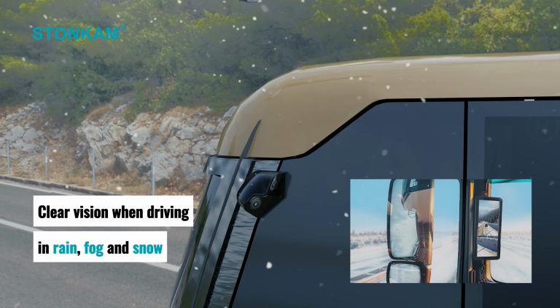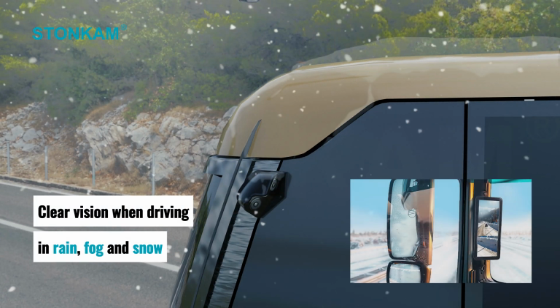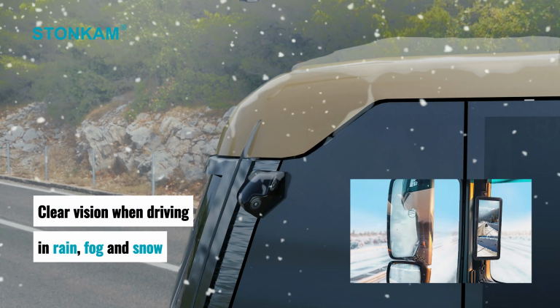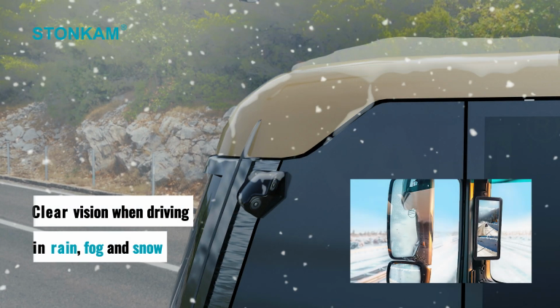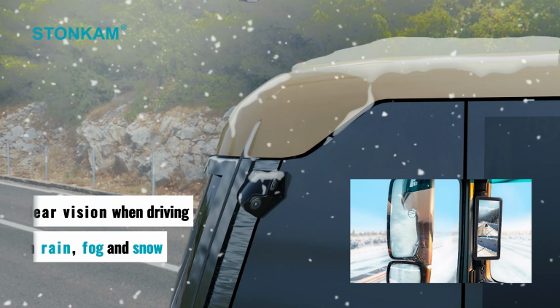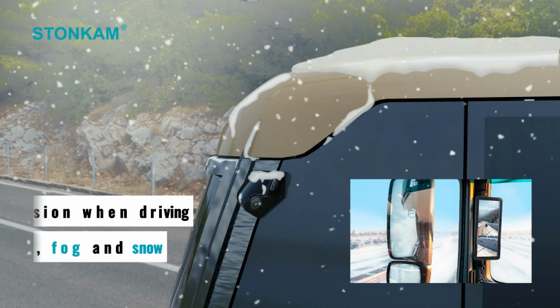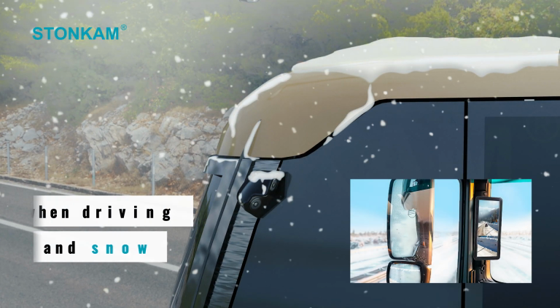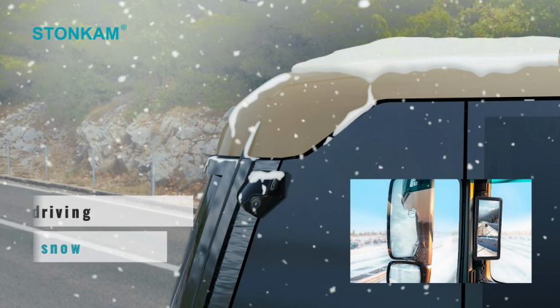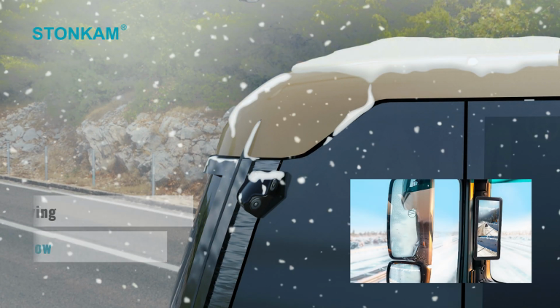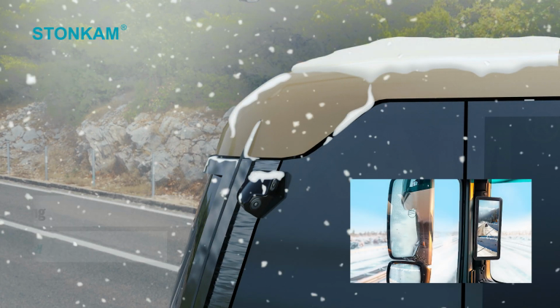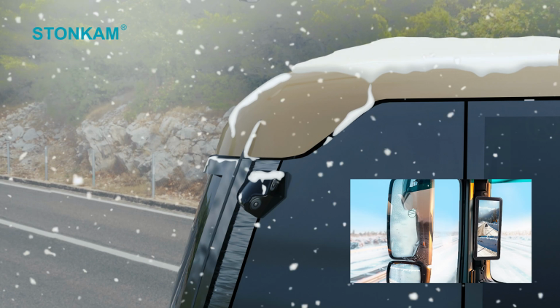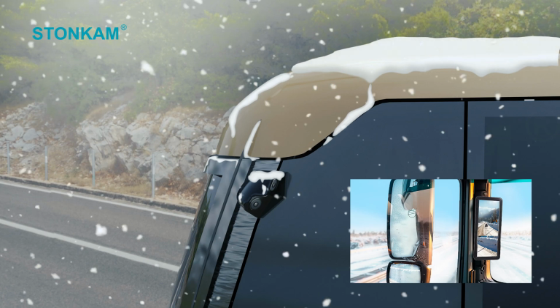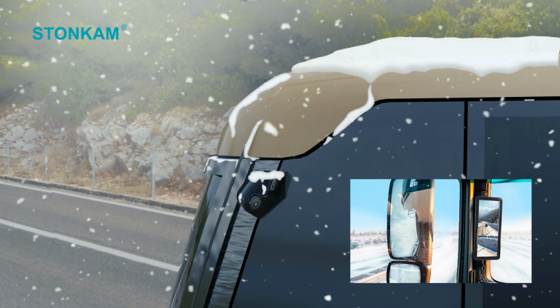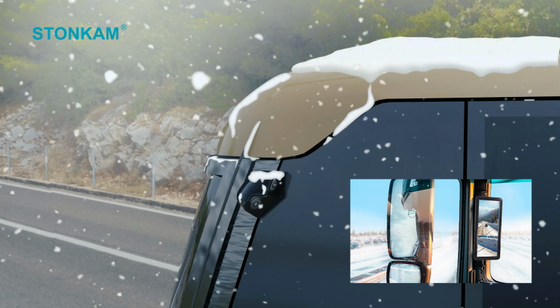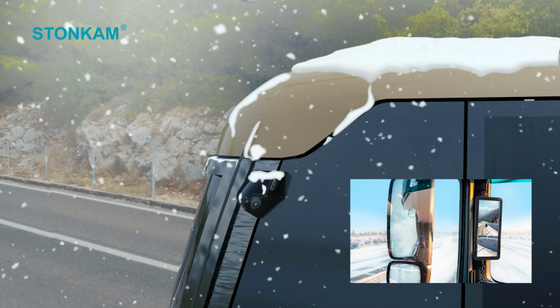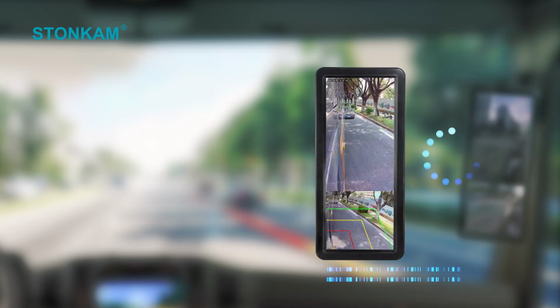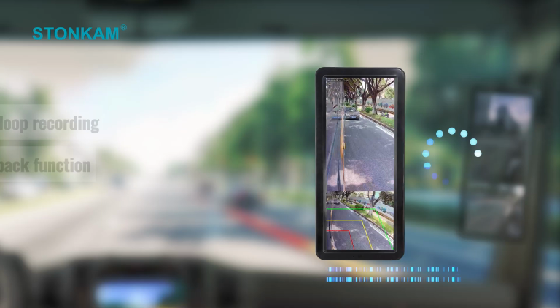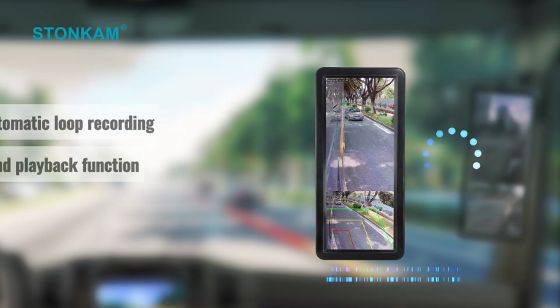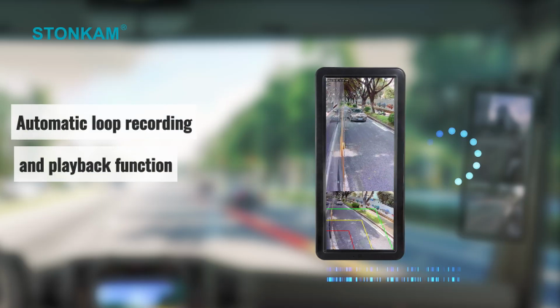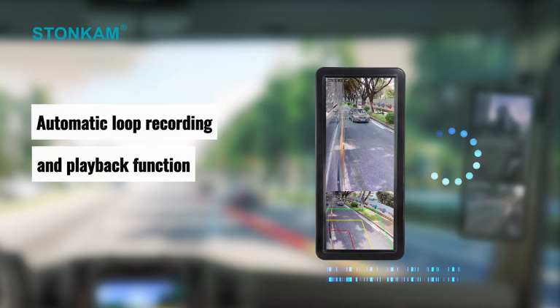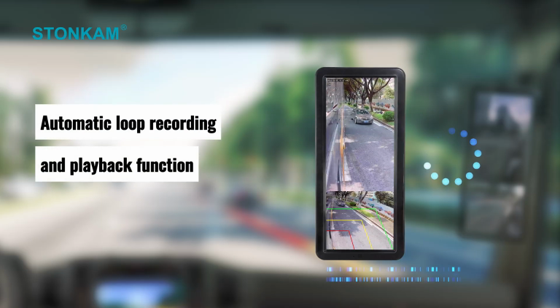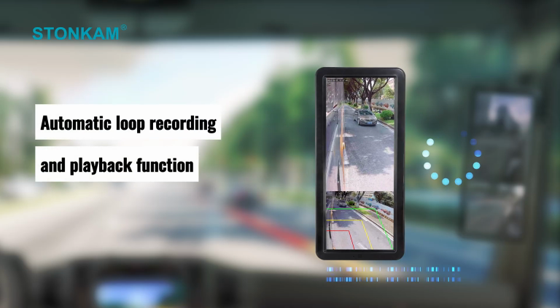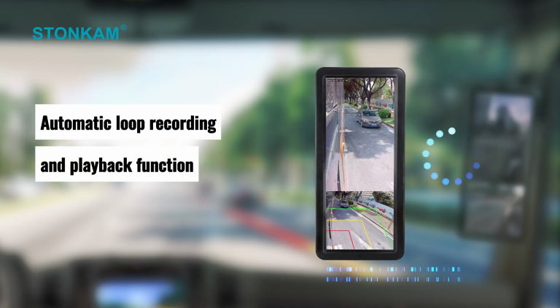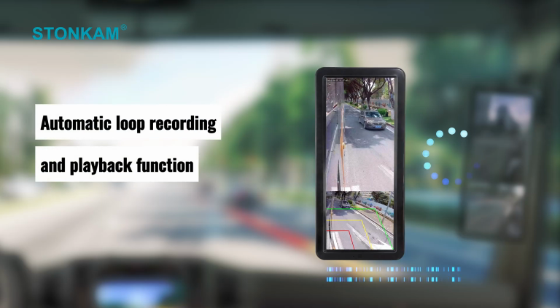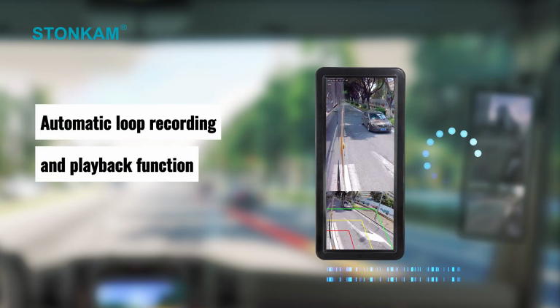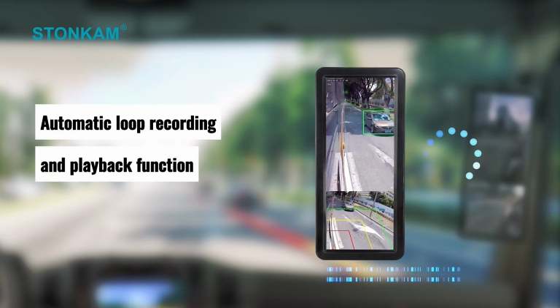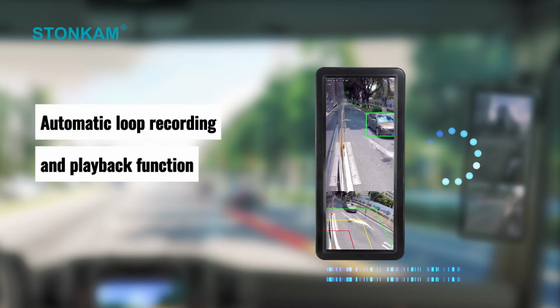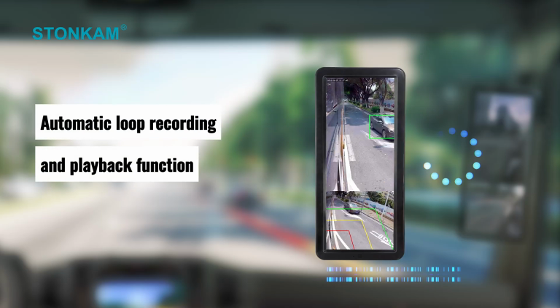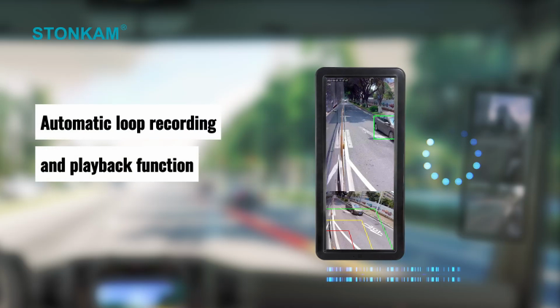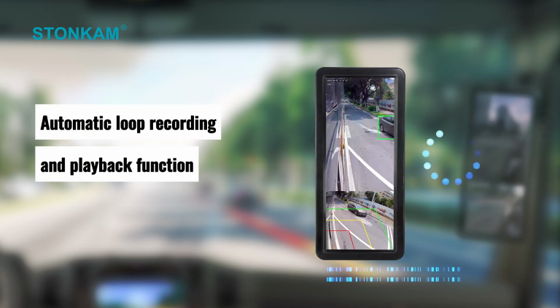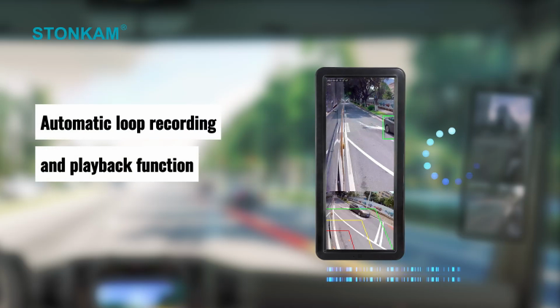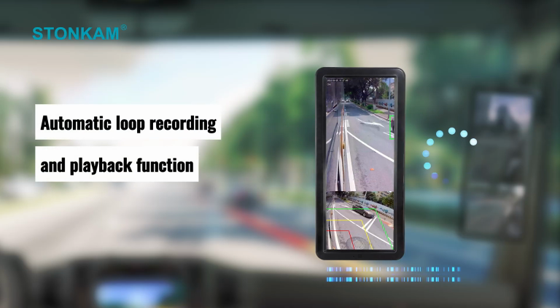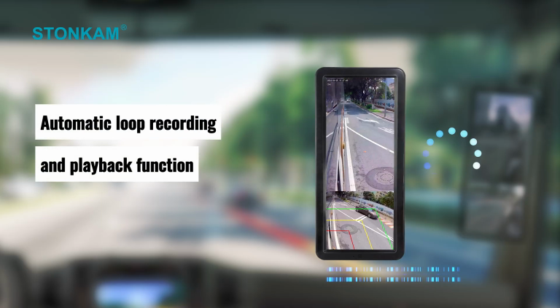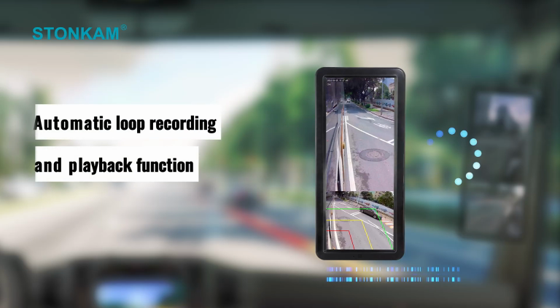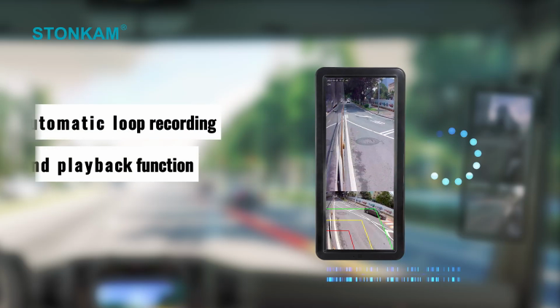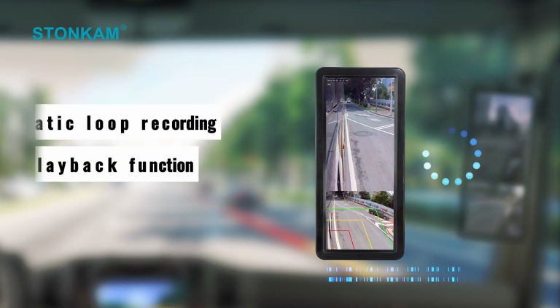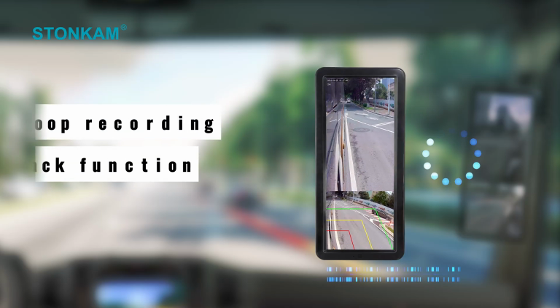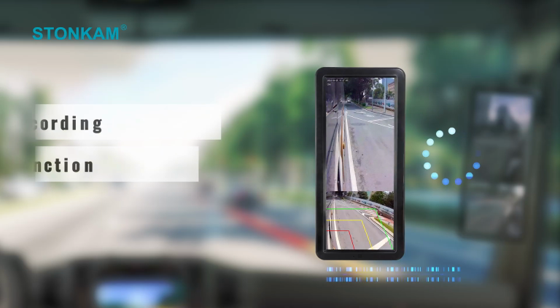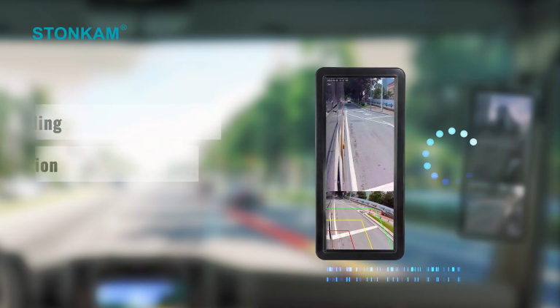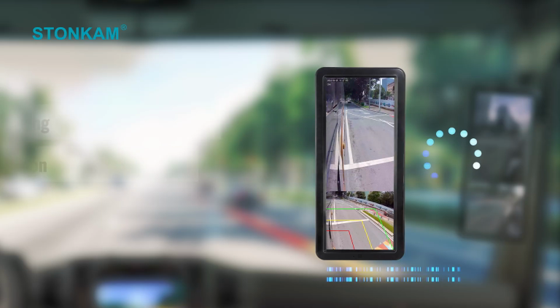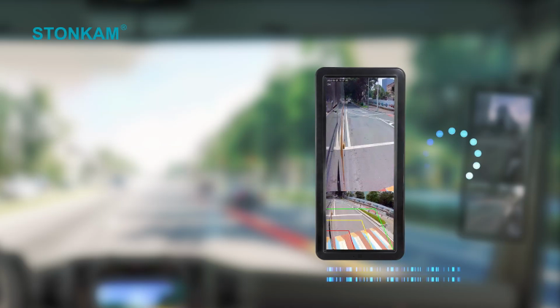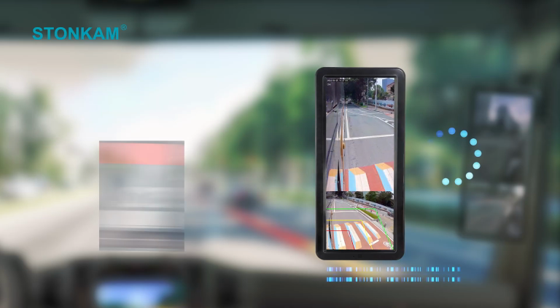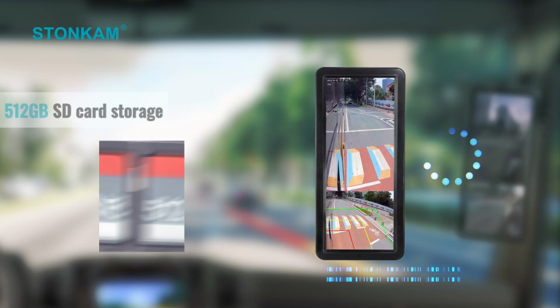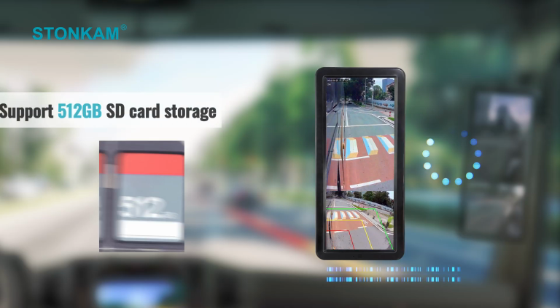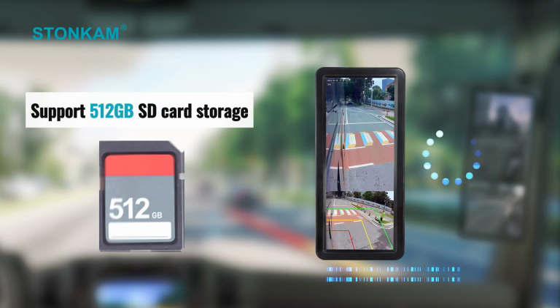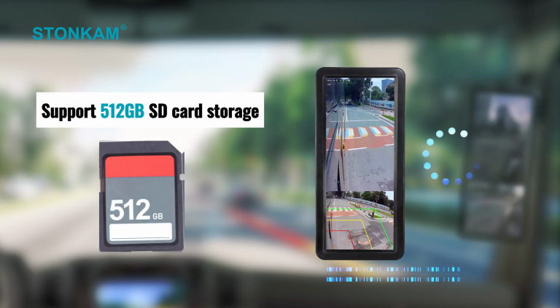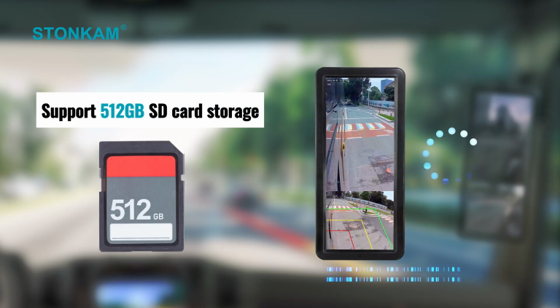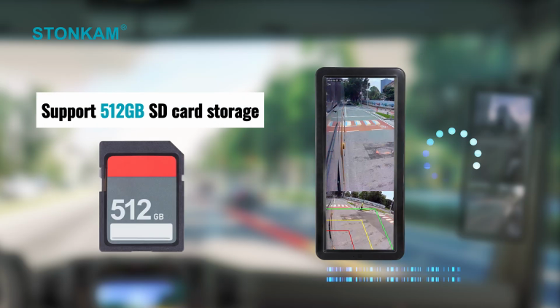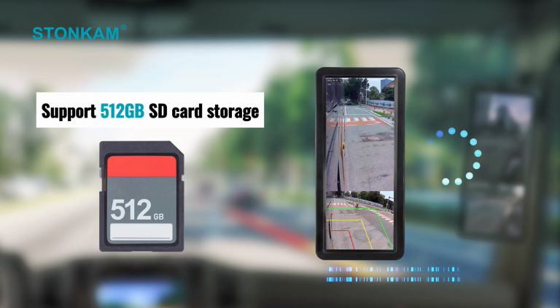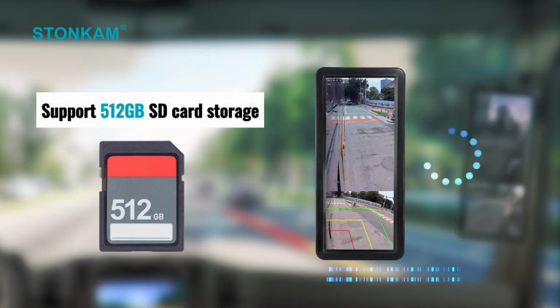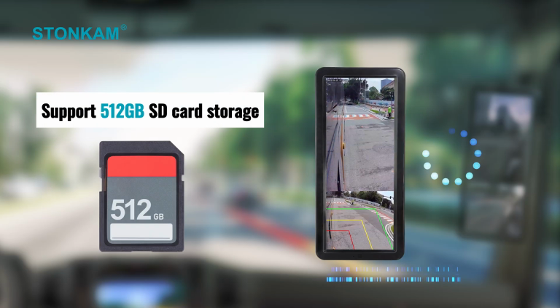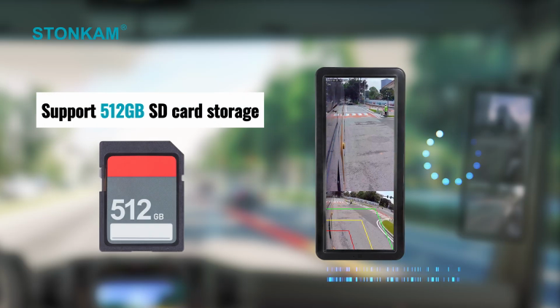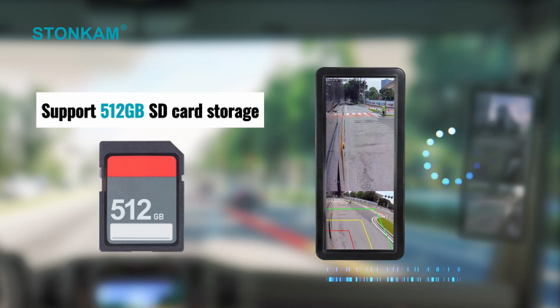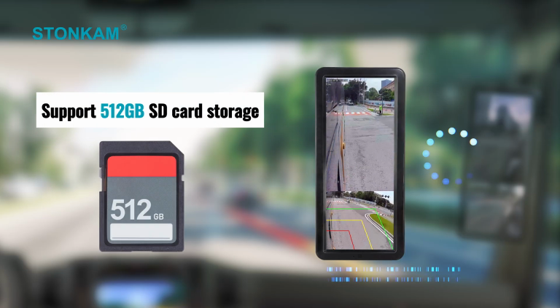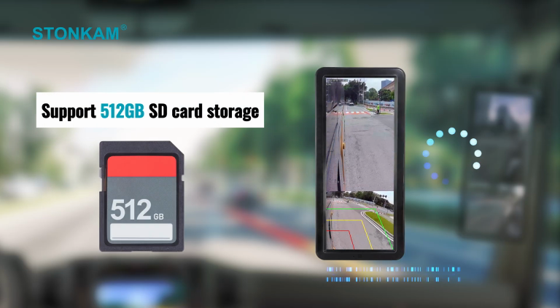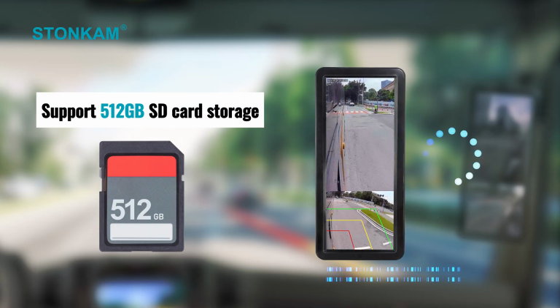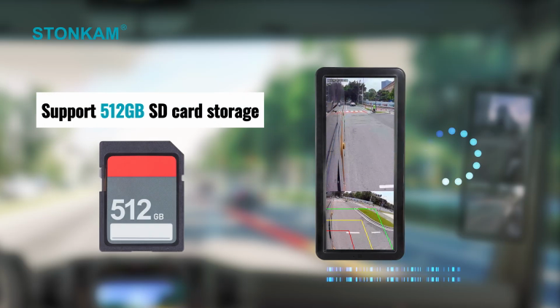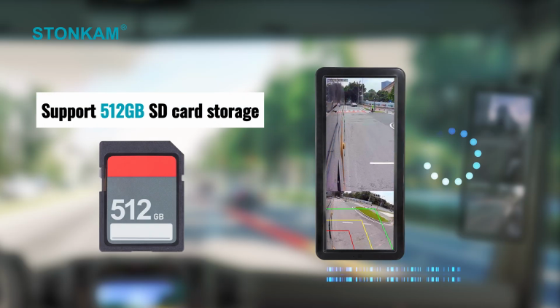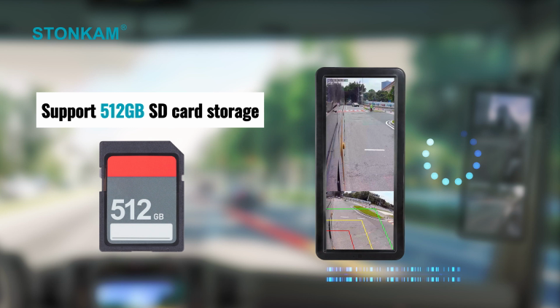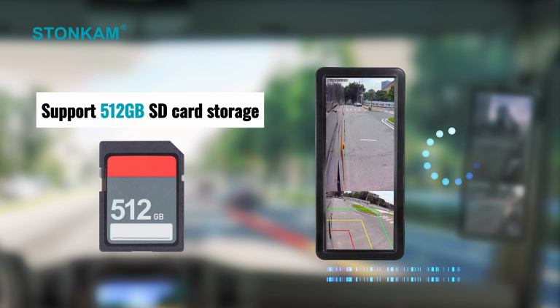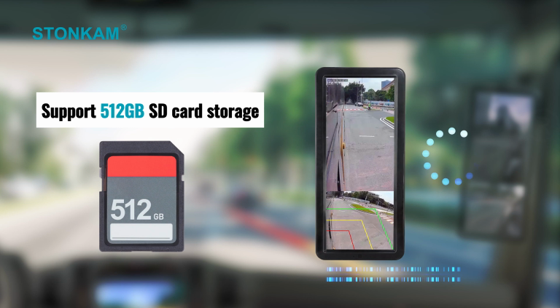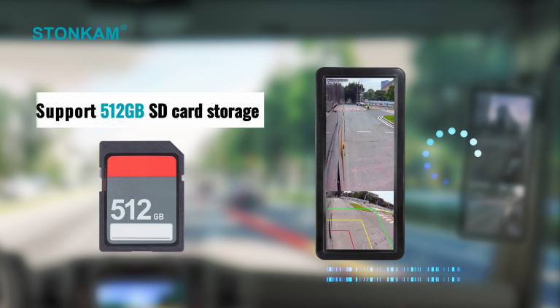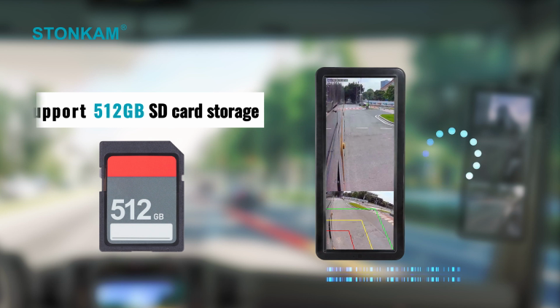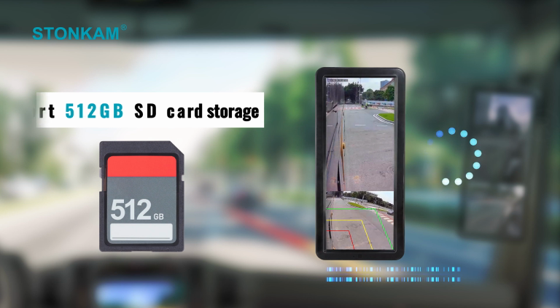Automatic loop recording and playback function, supports 51.2 GB SD card storage.